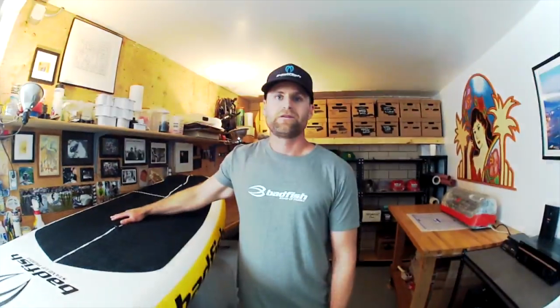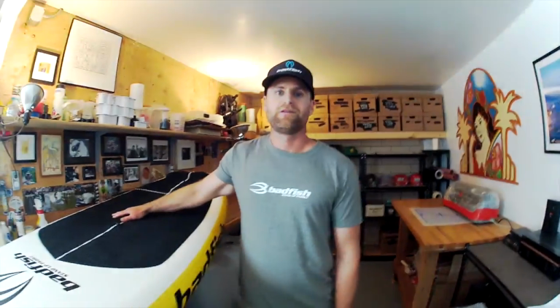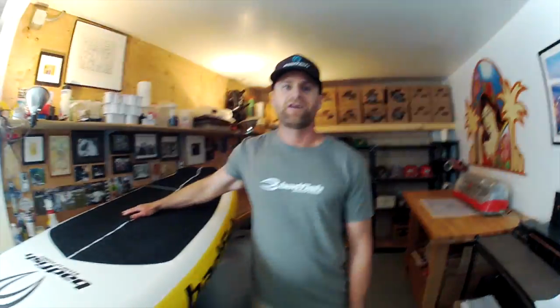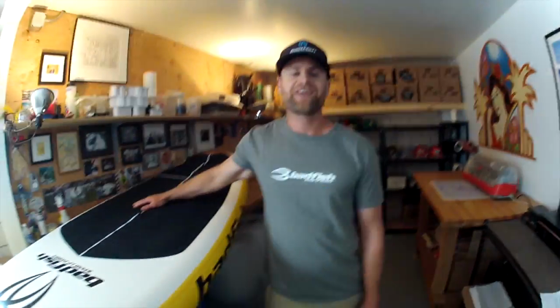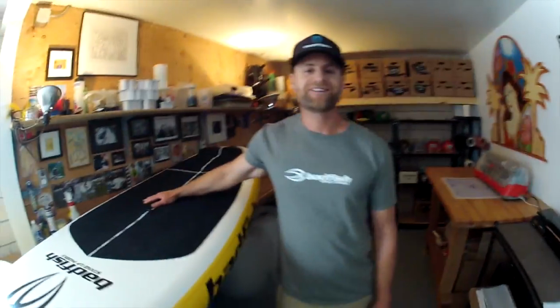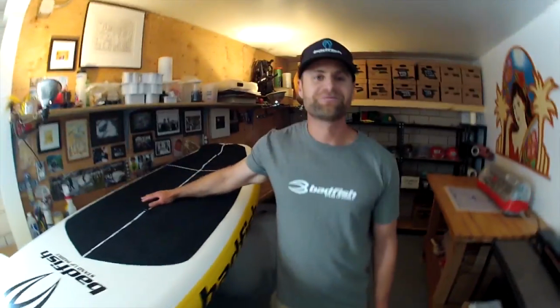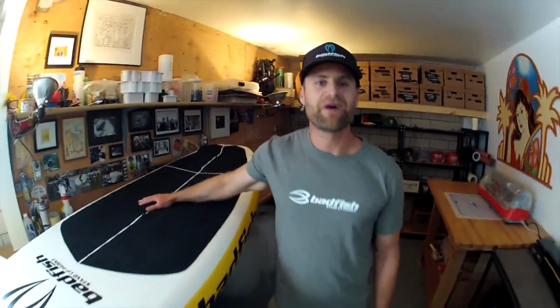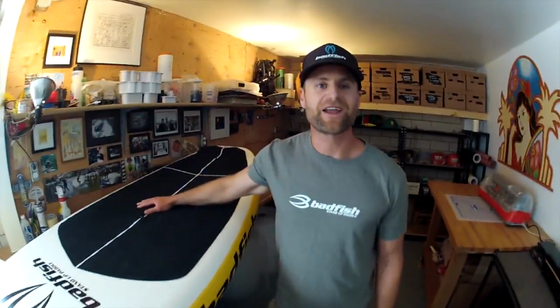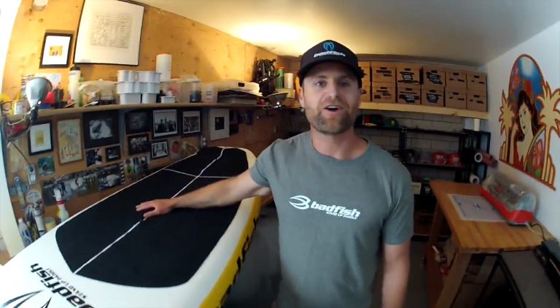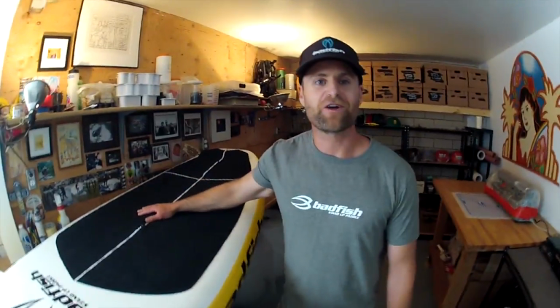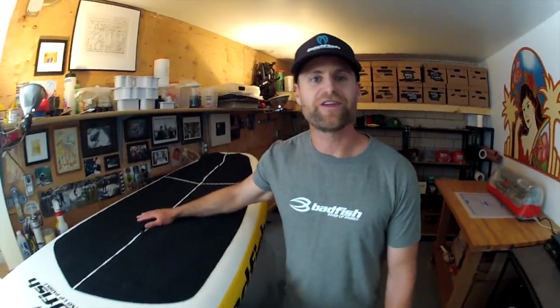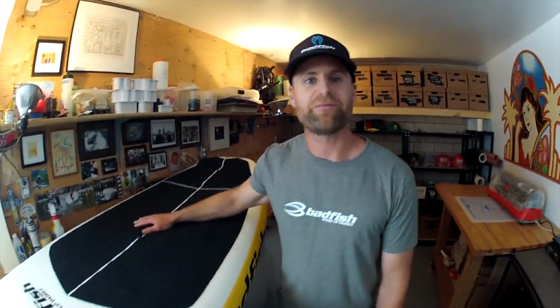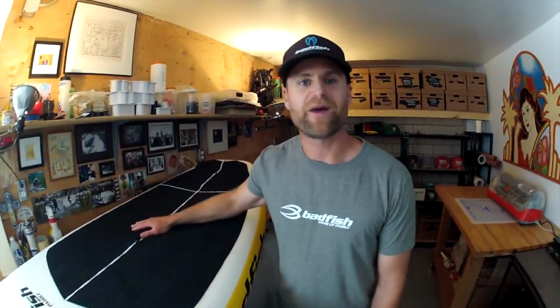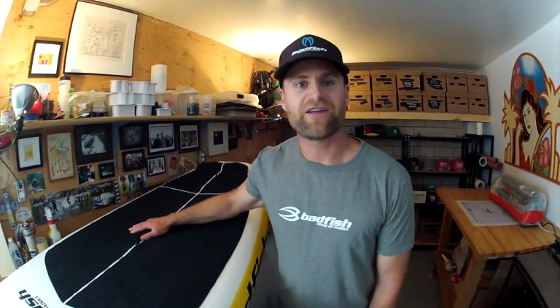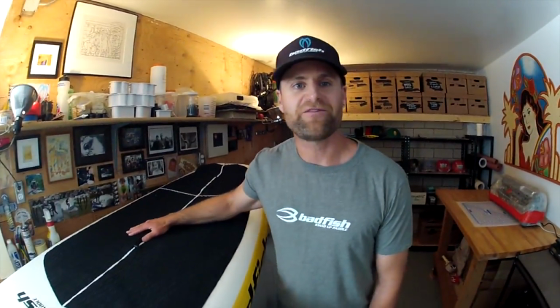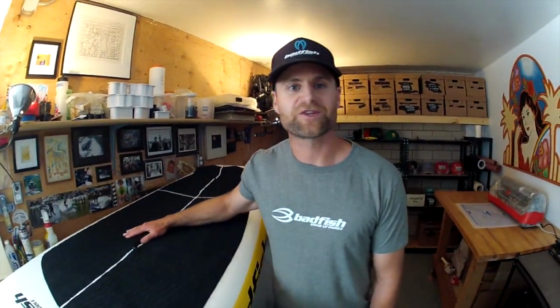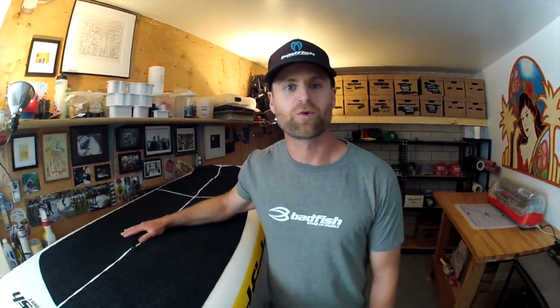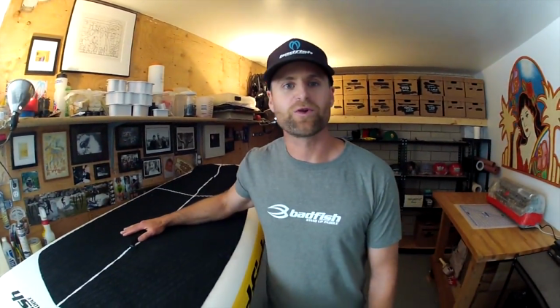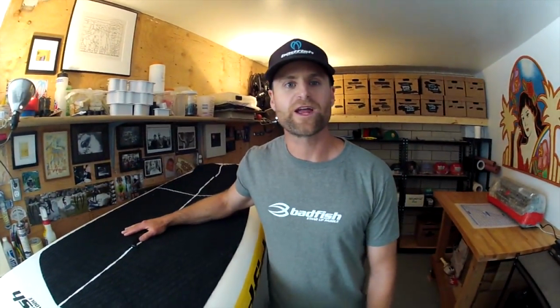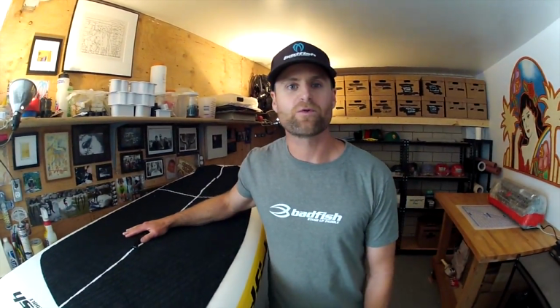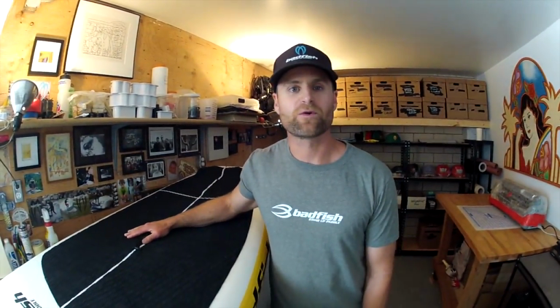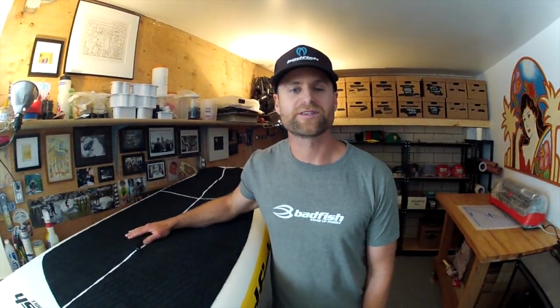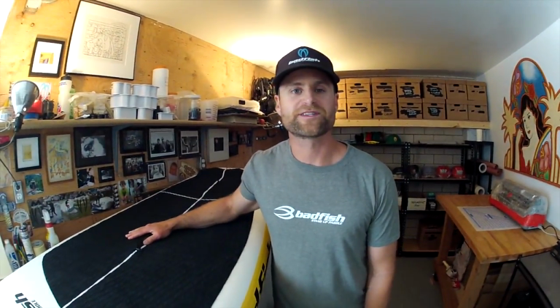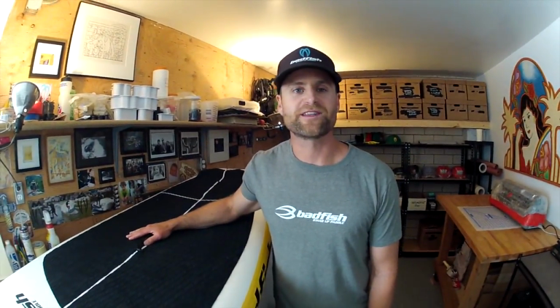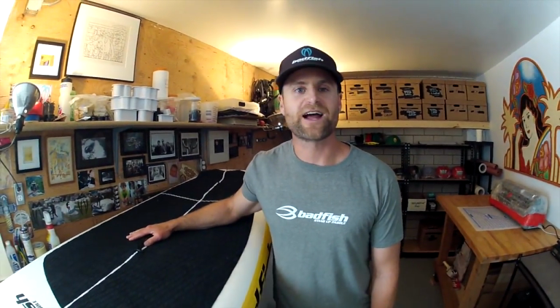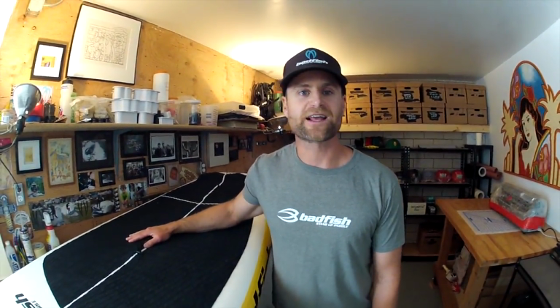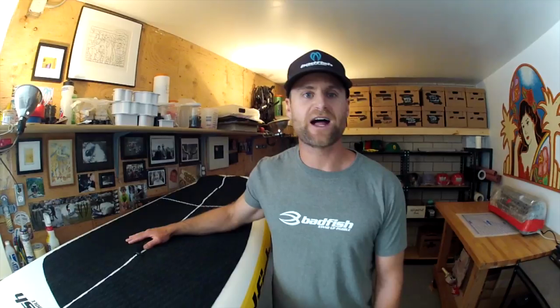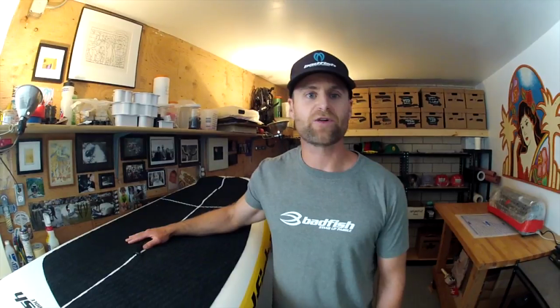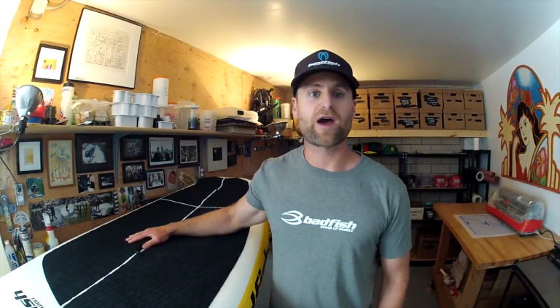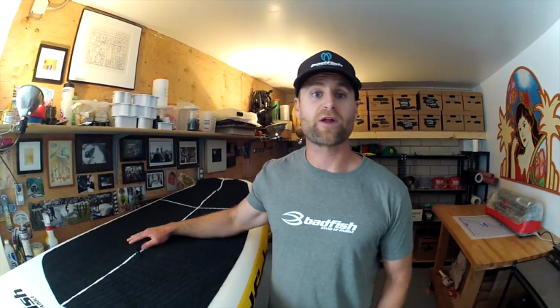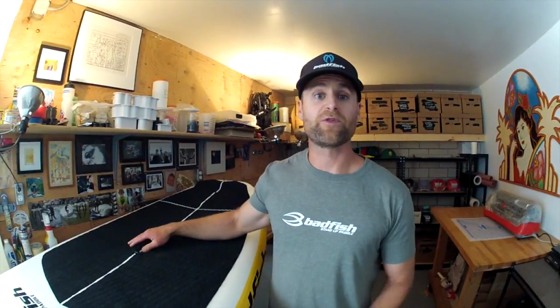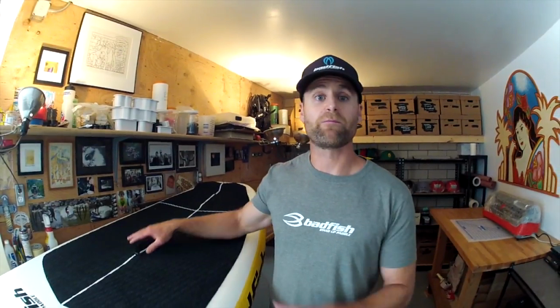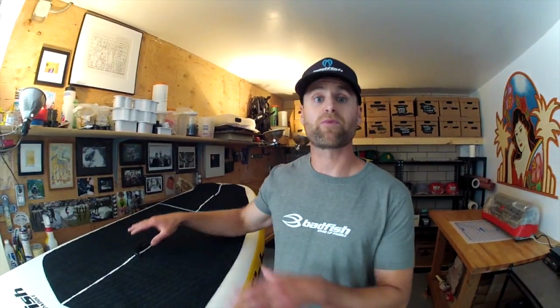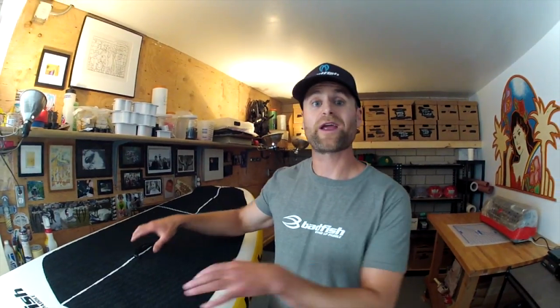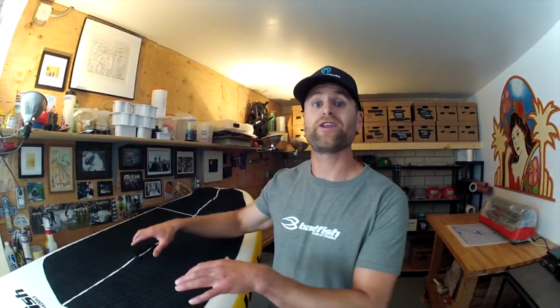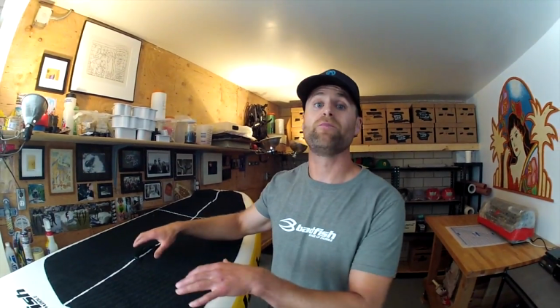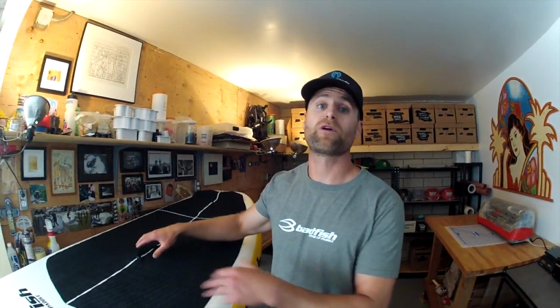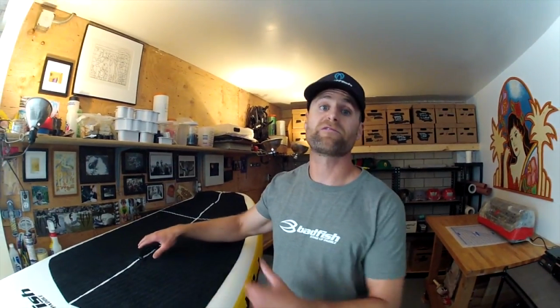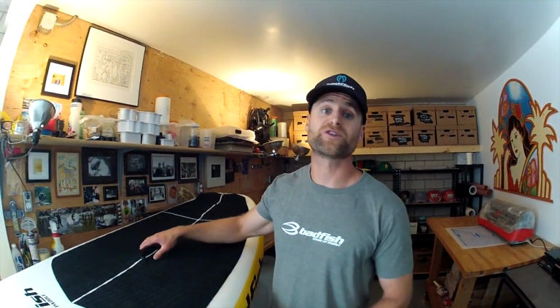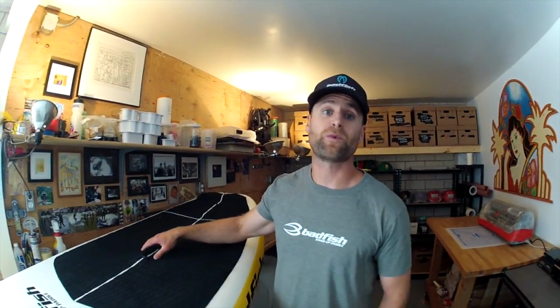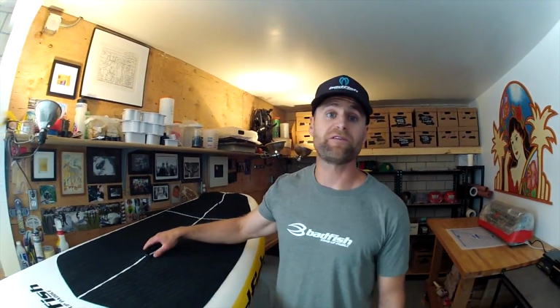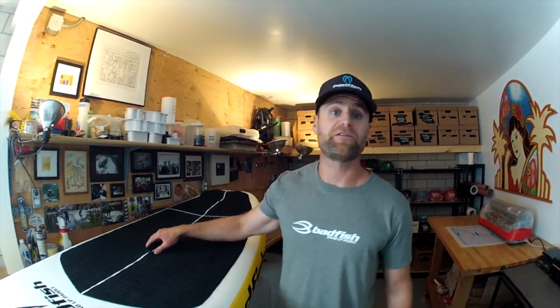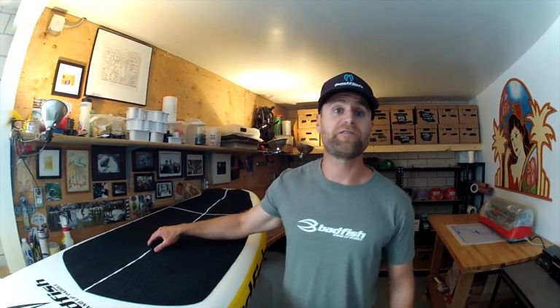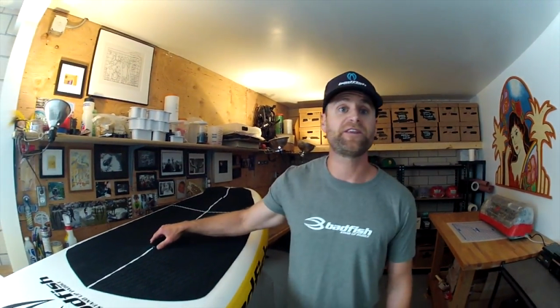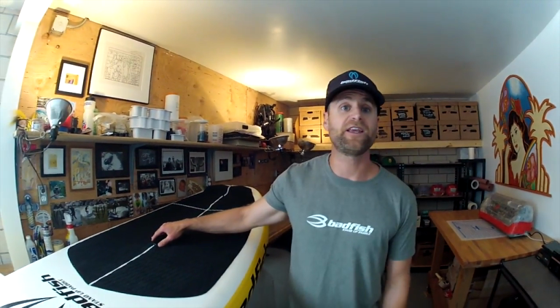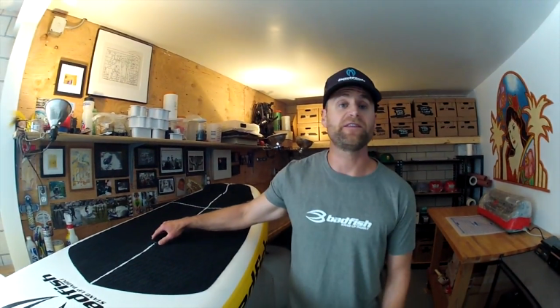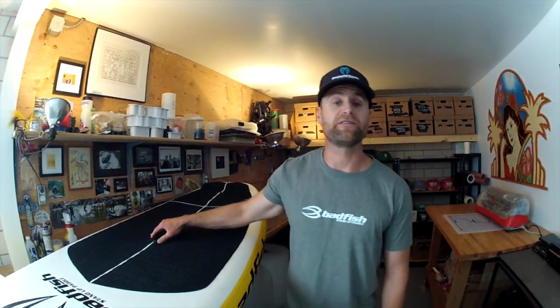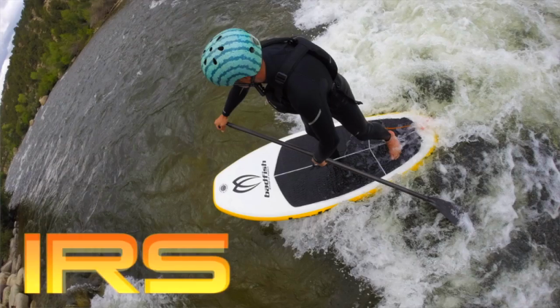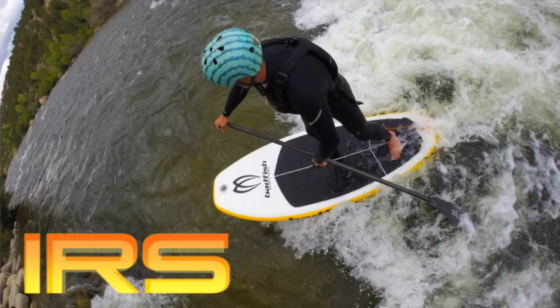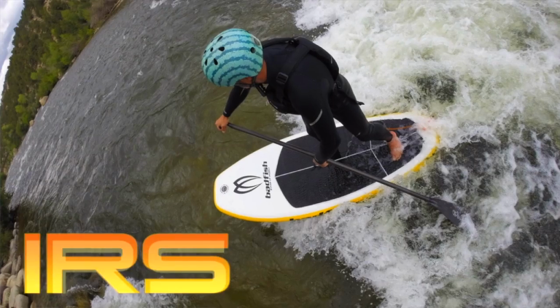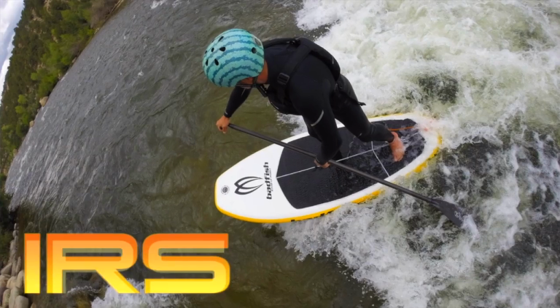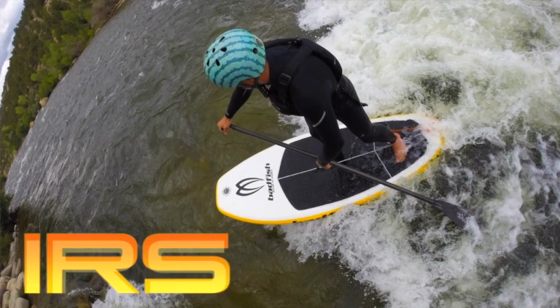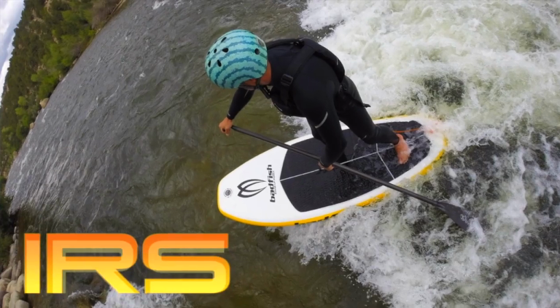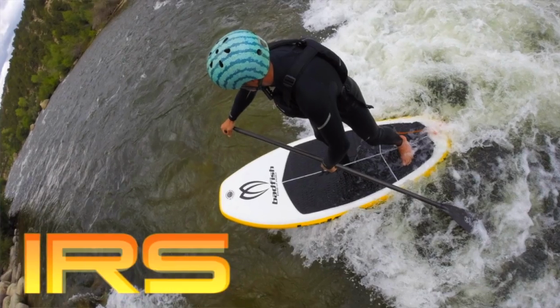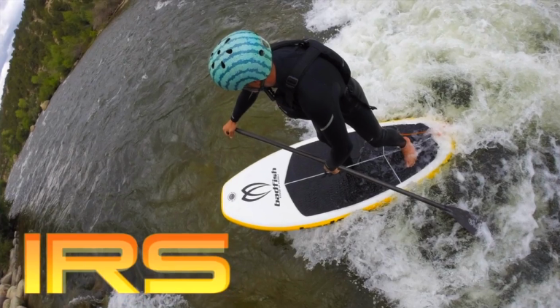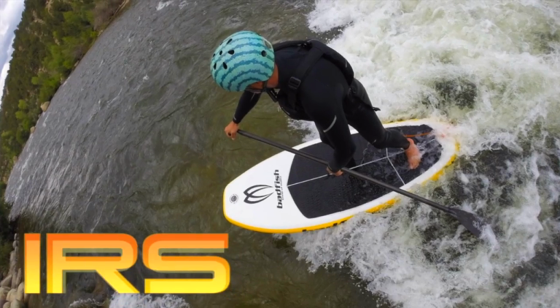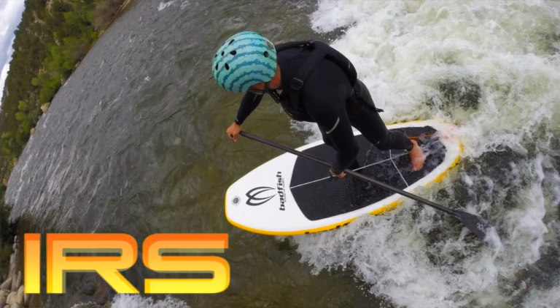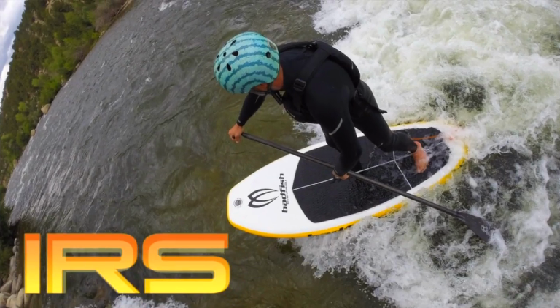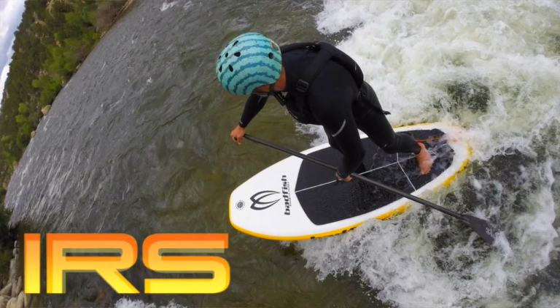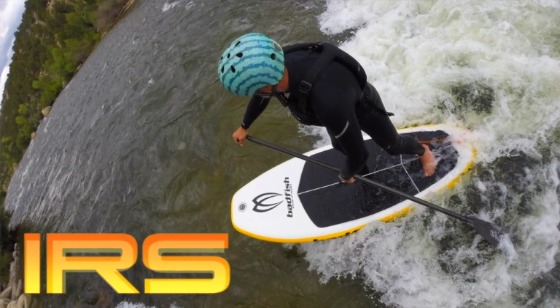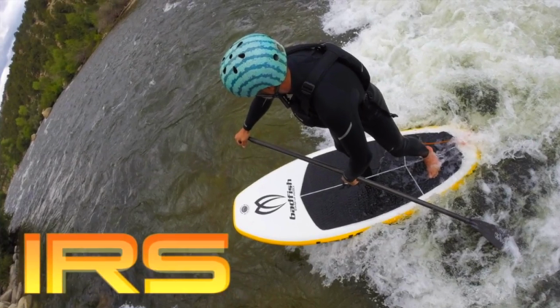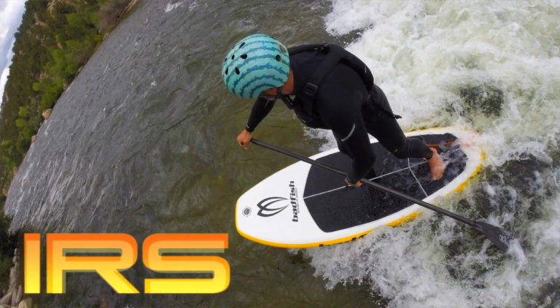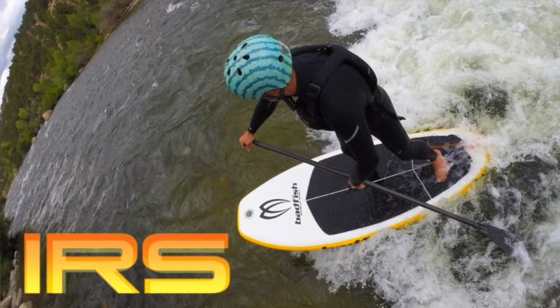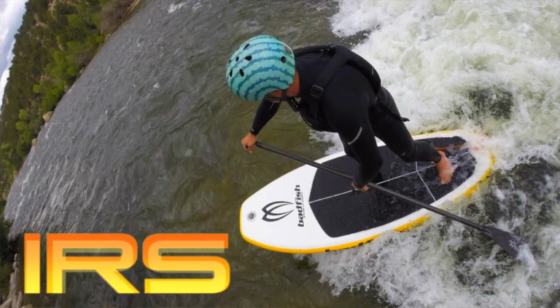Hey, this is Mike Harvey at Bad Fish World Headquarters in Salida, Colorado with a brand new board for 2015, the Inflatable River Surfer, or IRS.